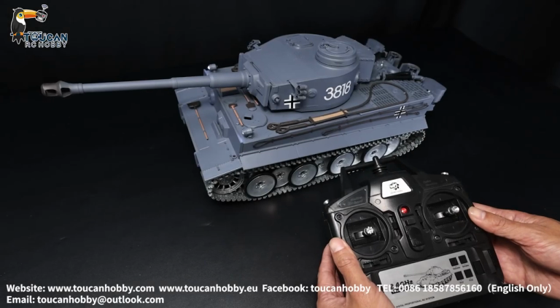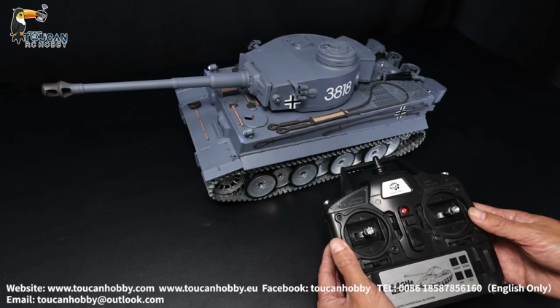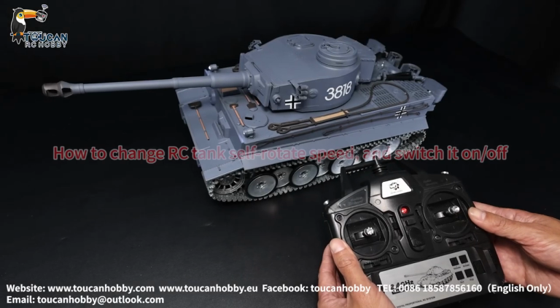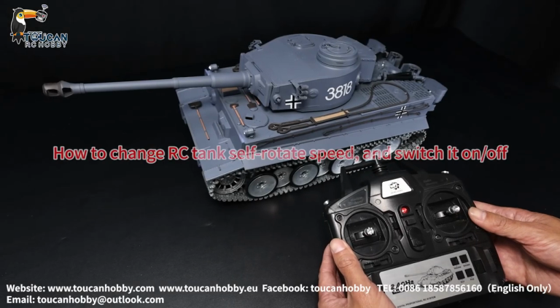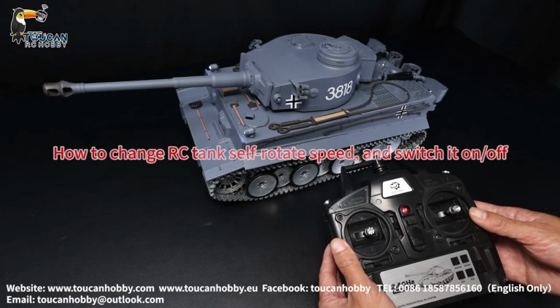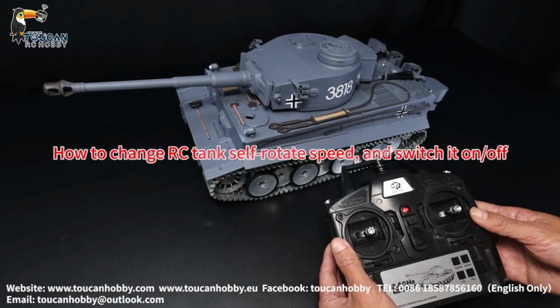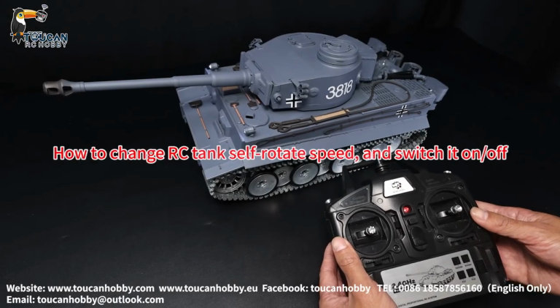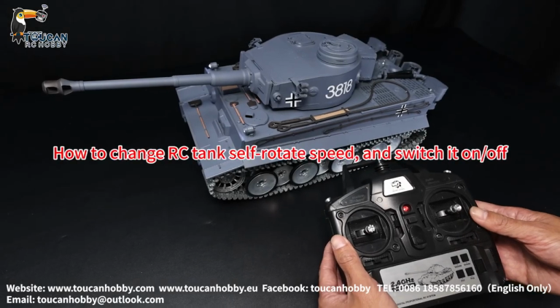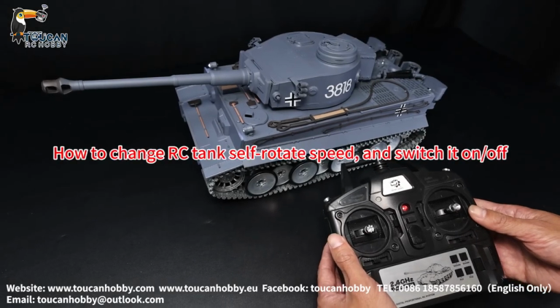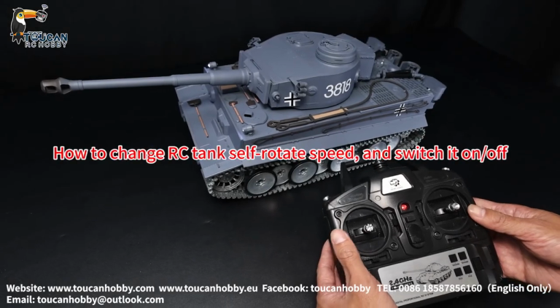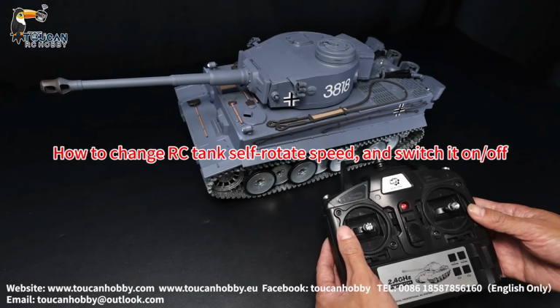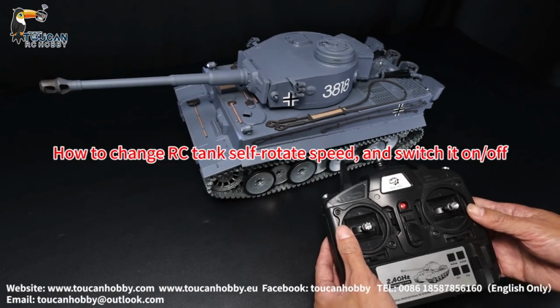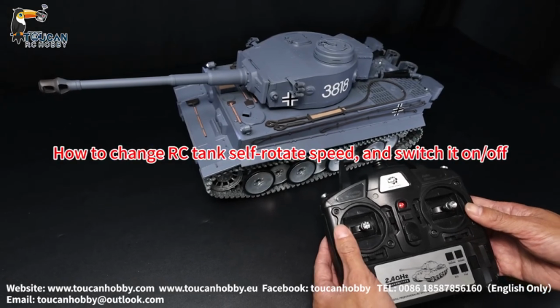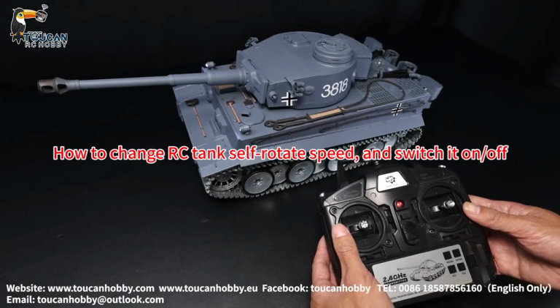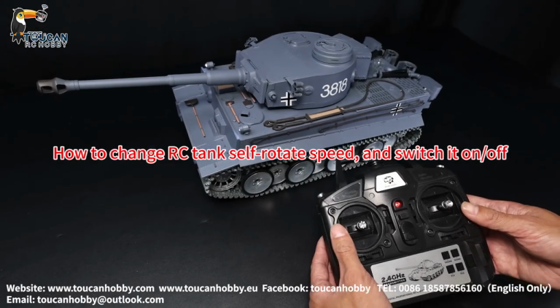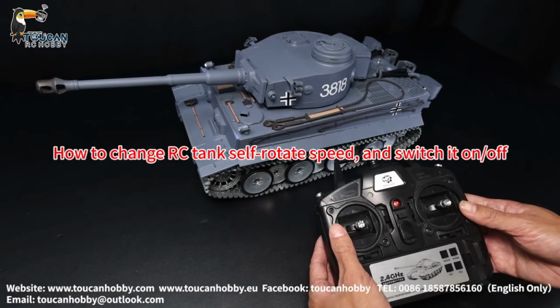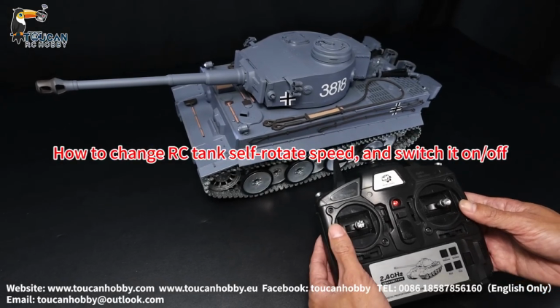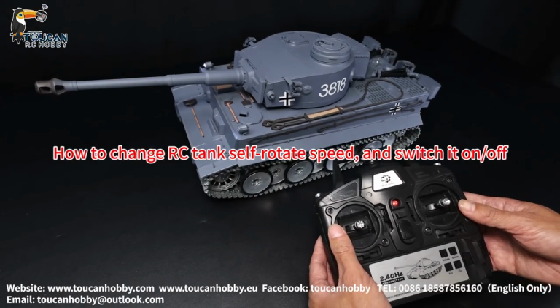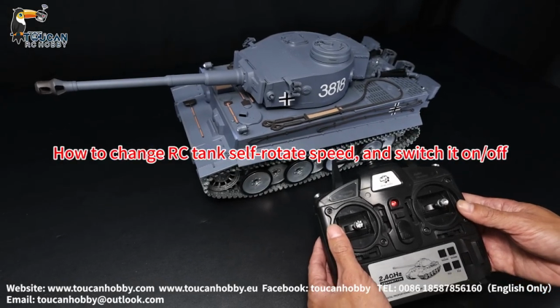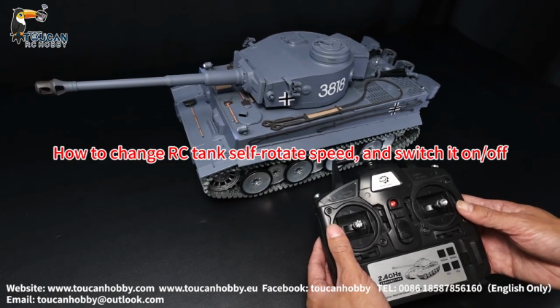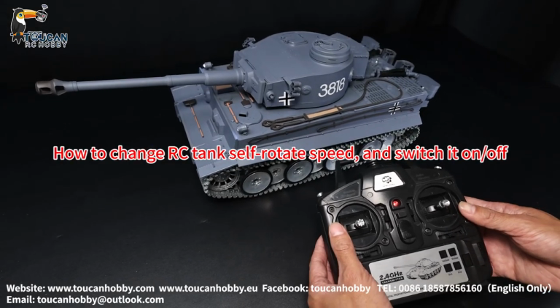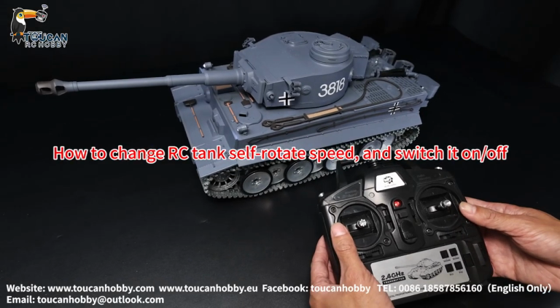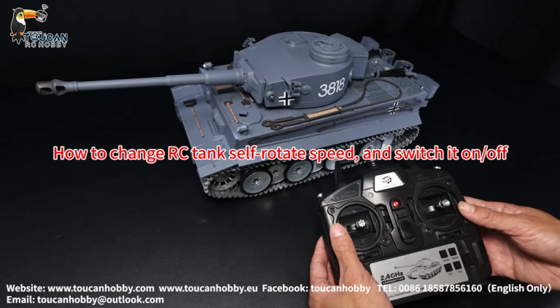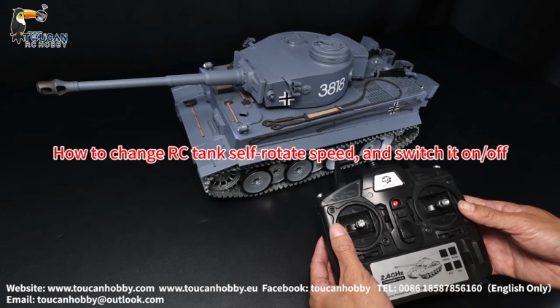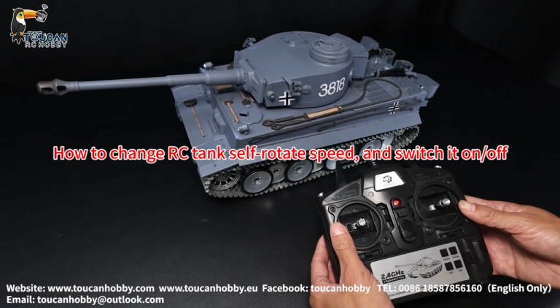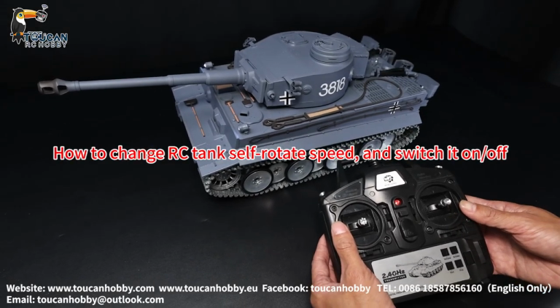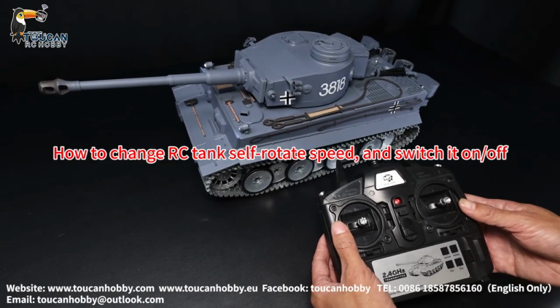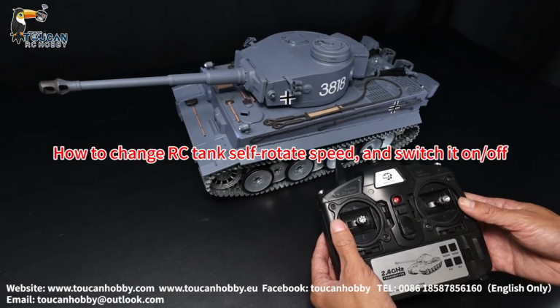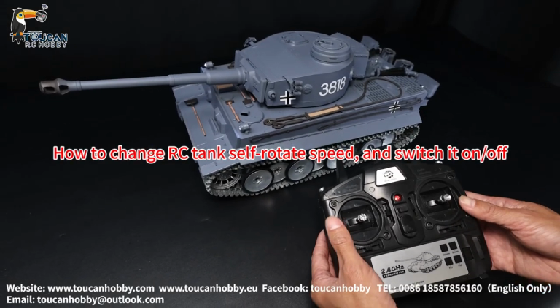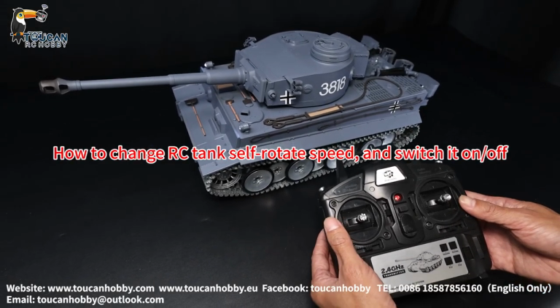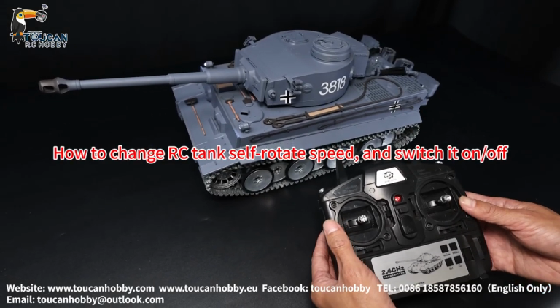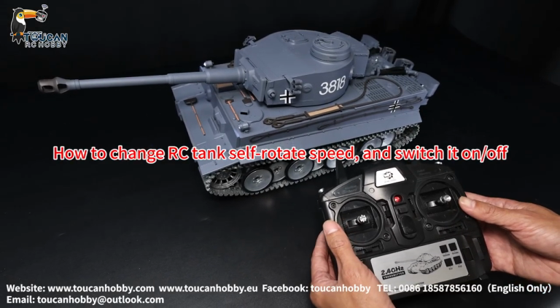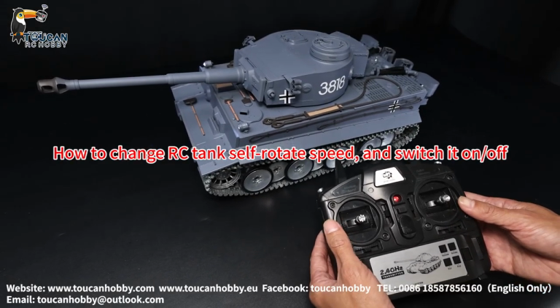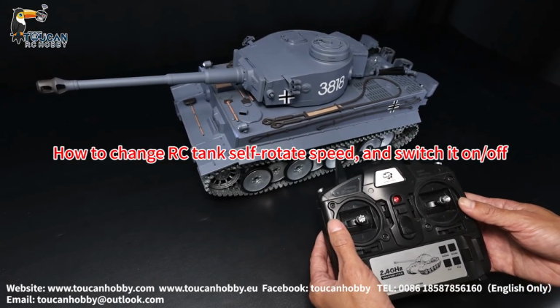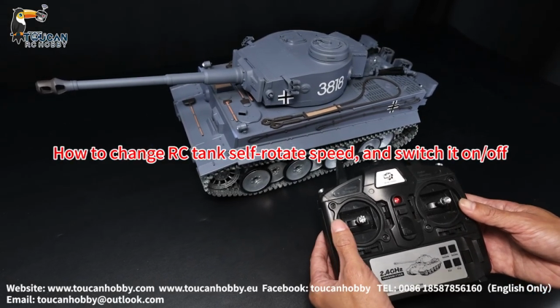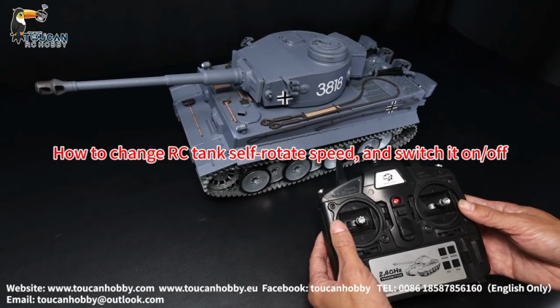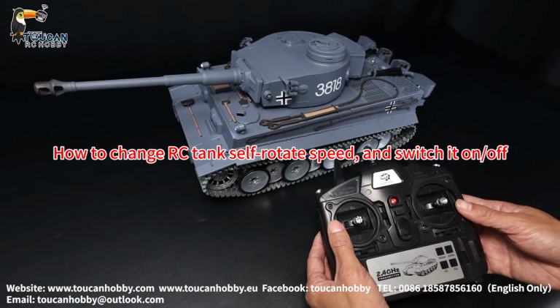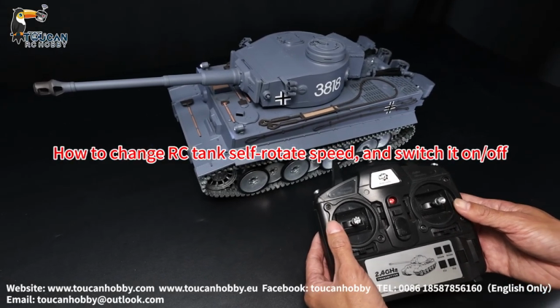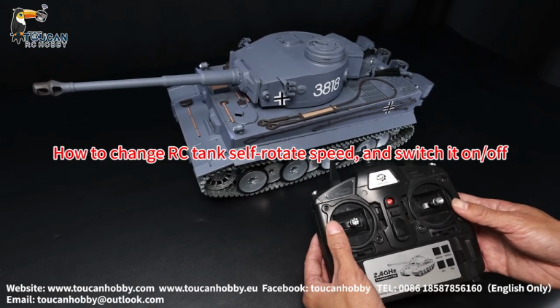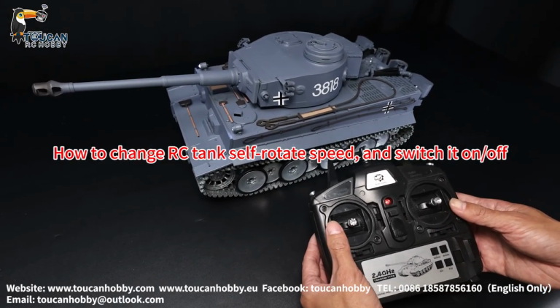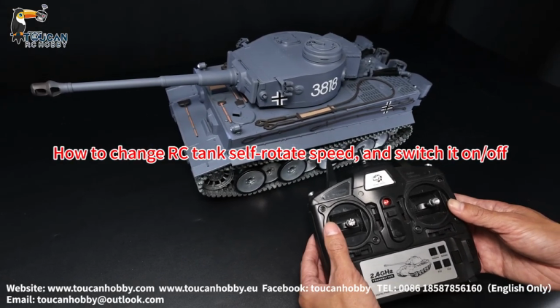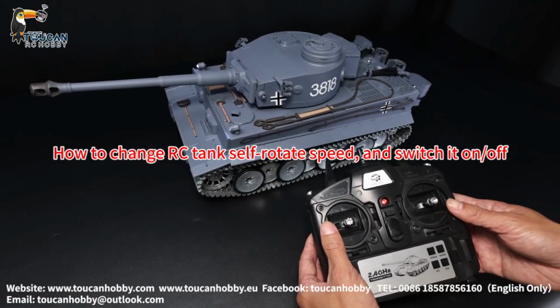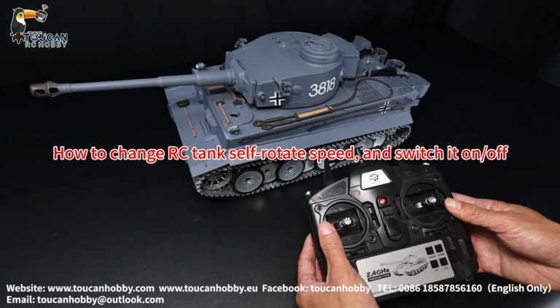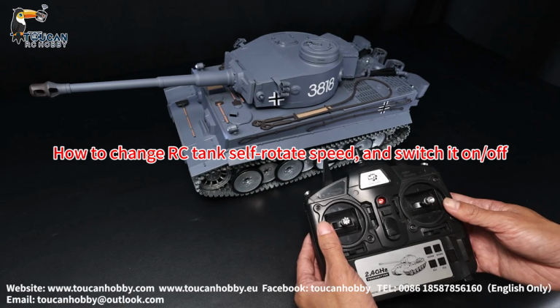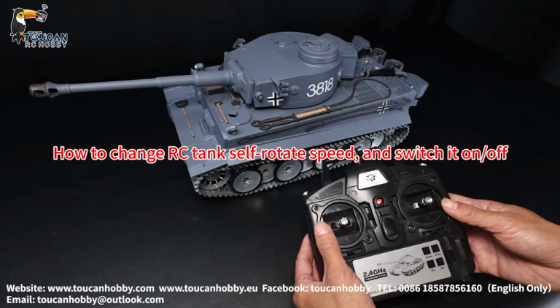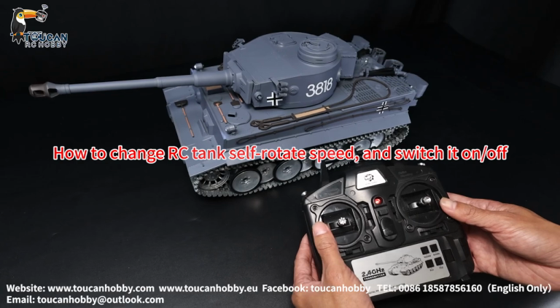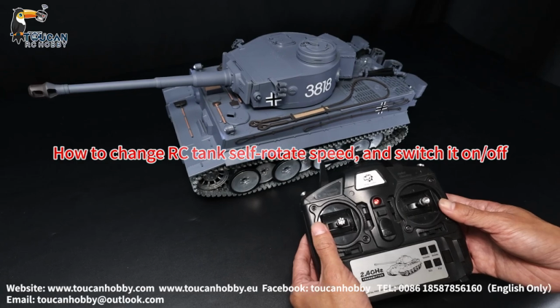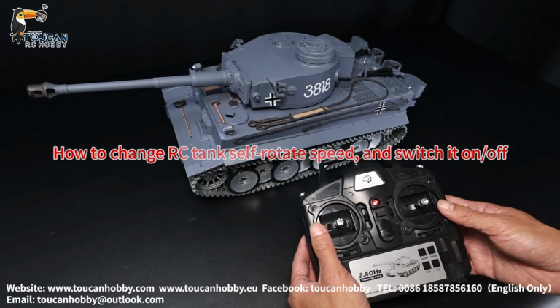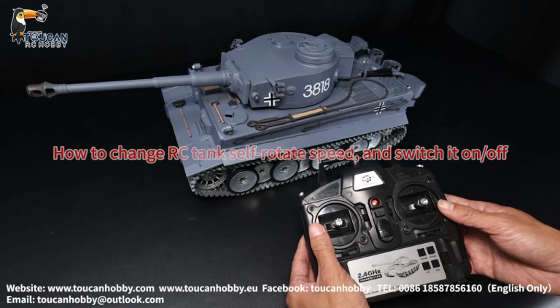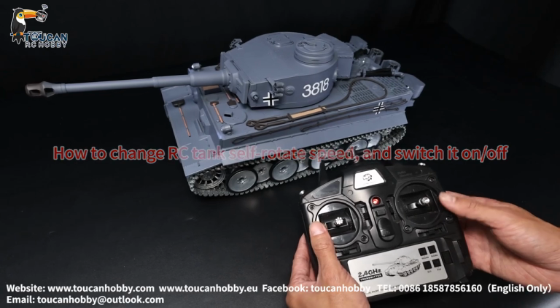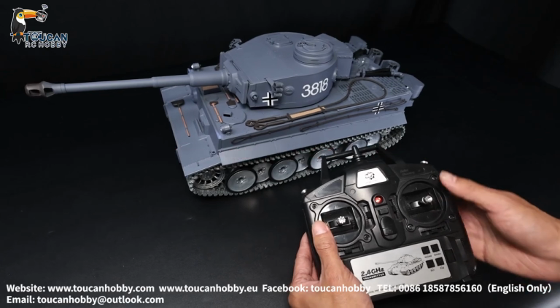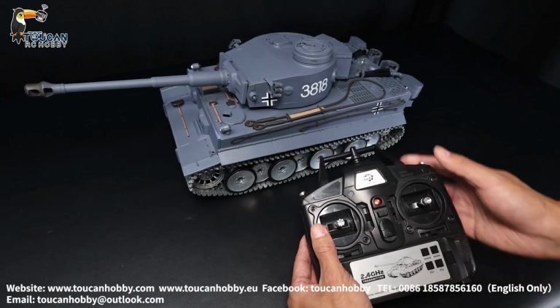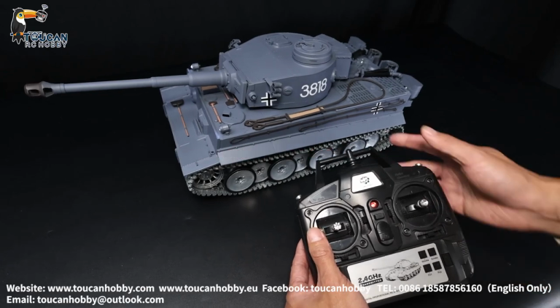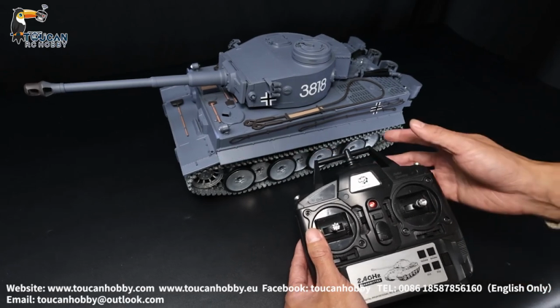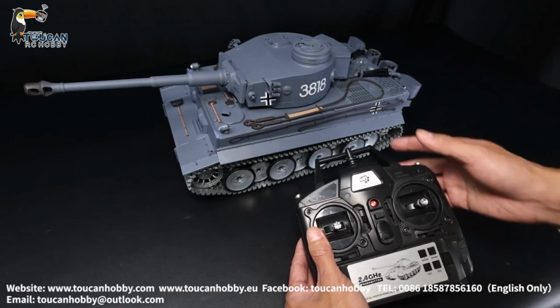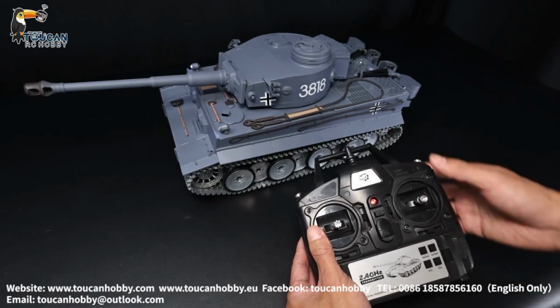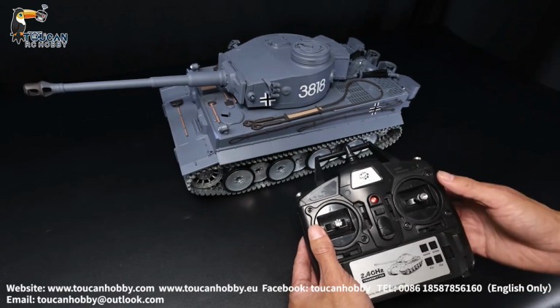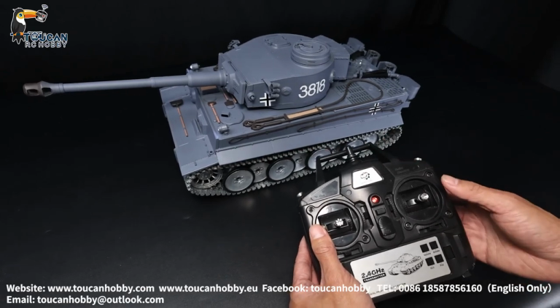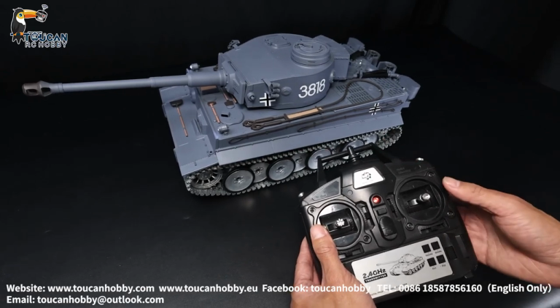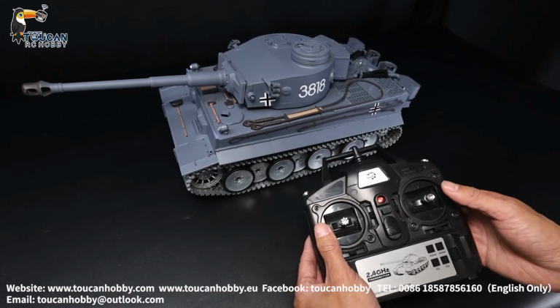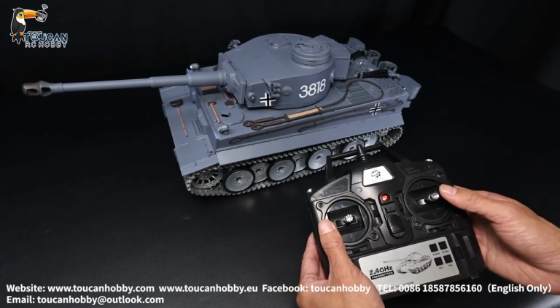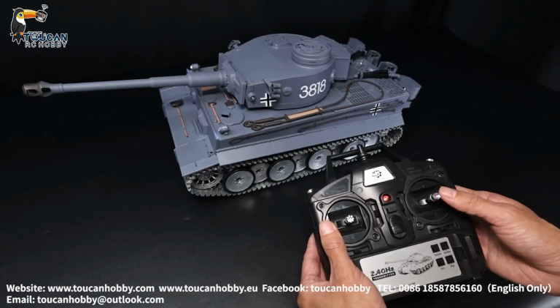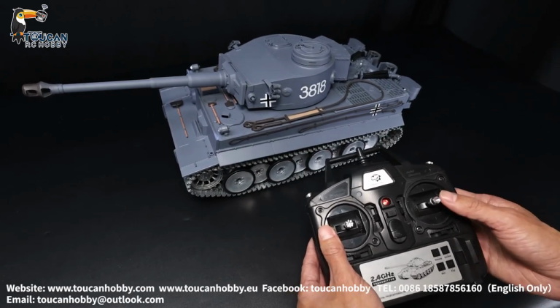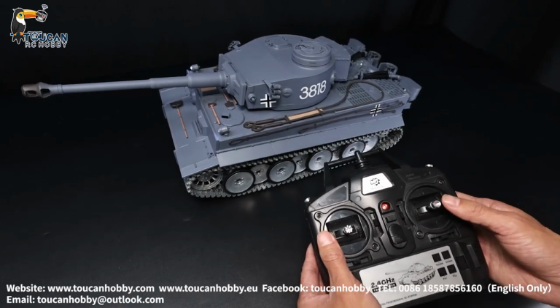How to change this Henlong Tank self-rotate speed. So now it is at low speed.